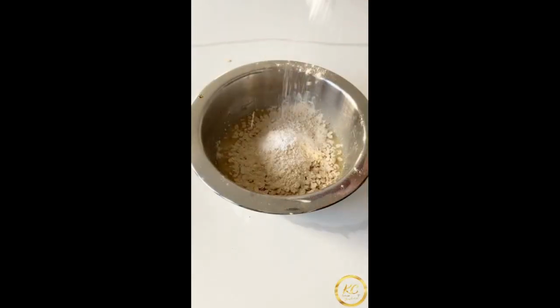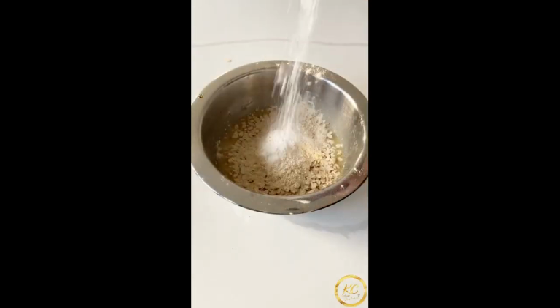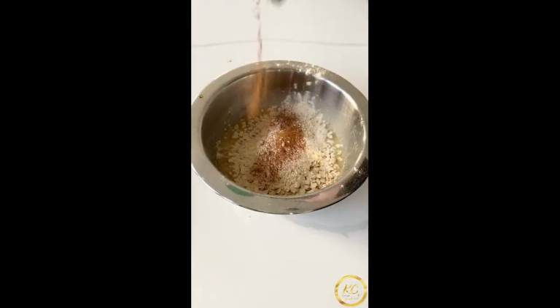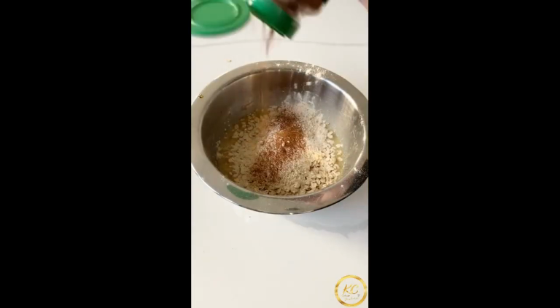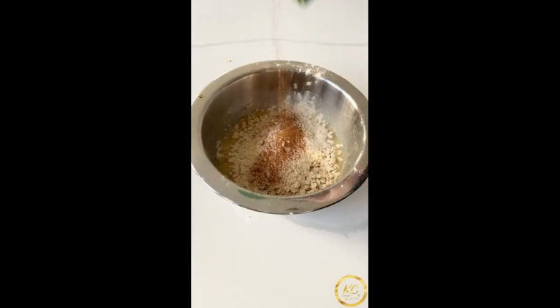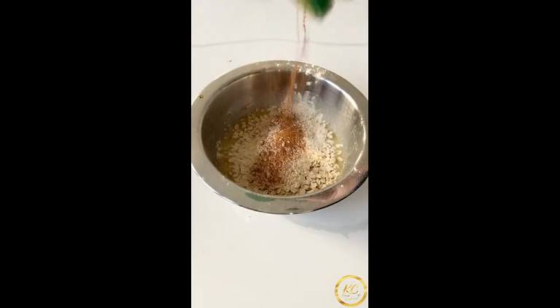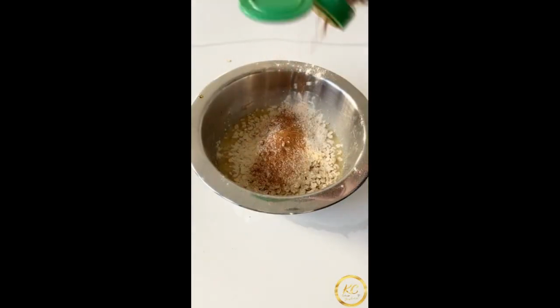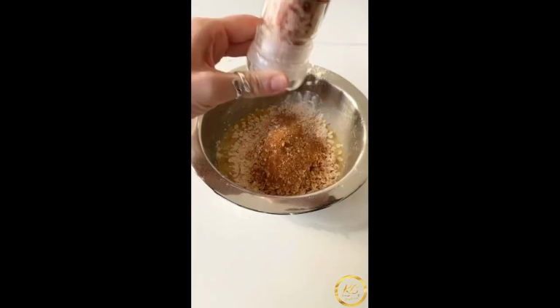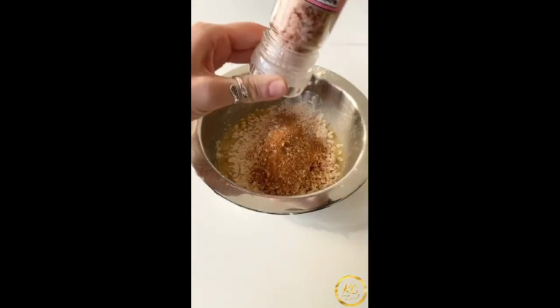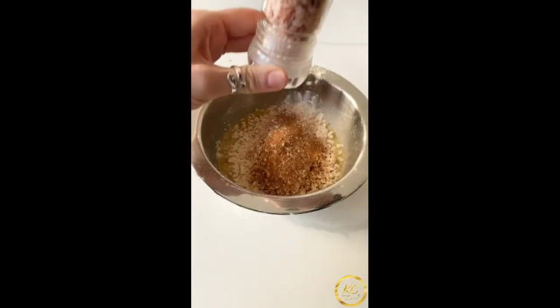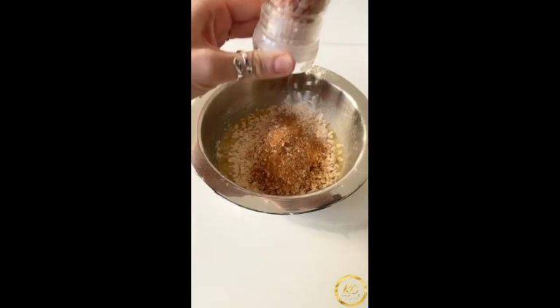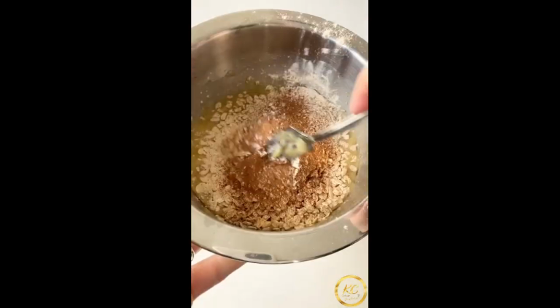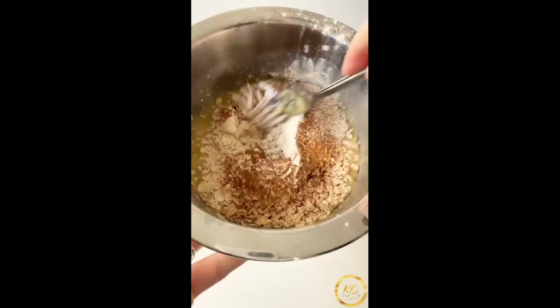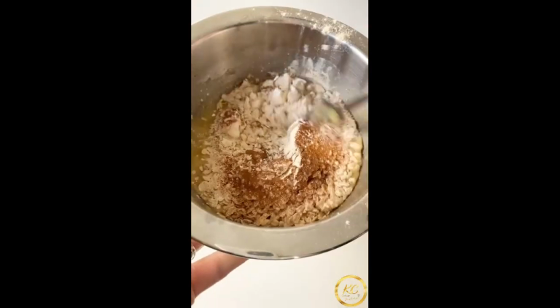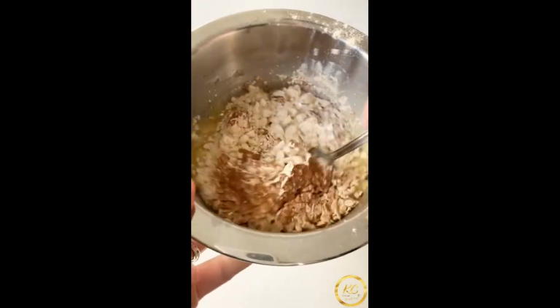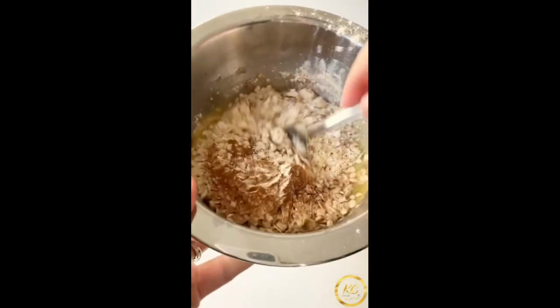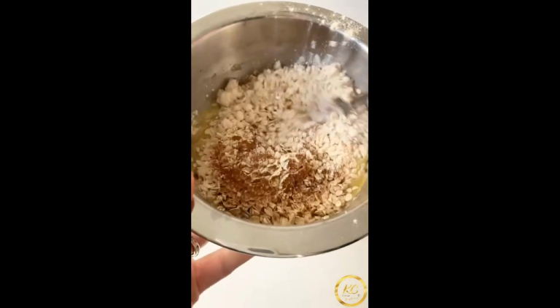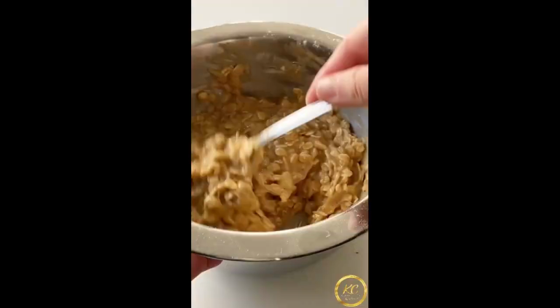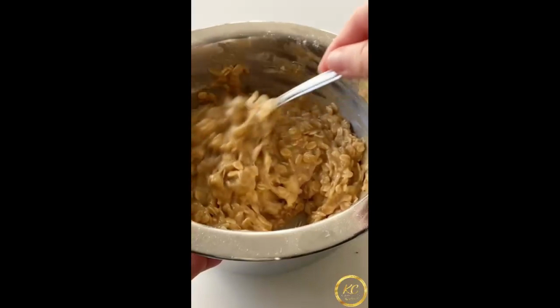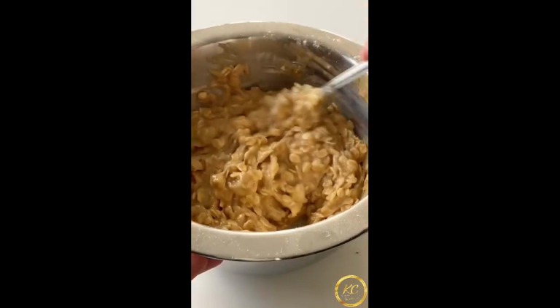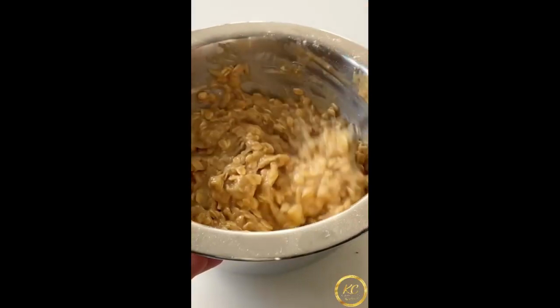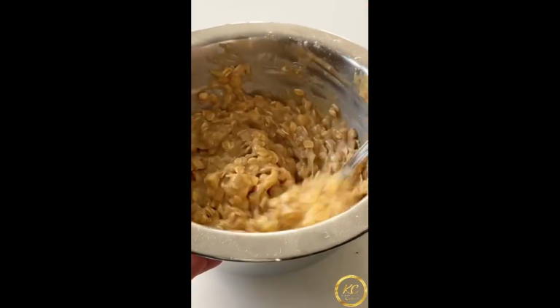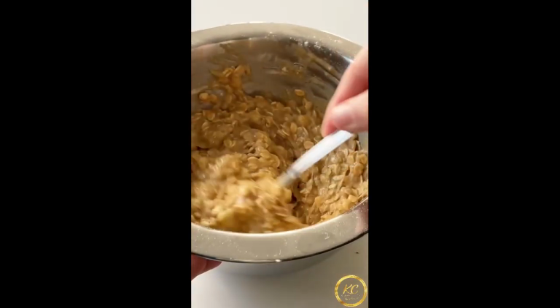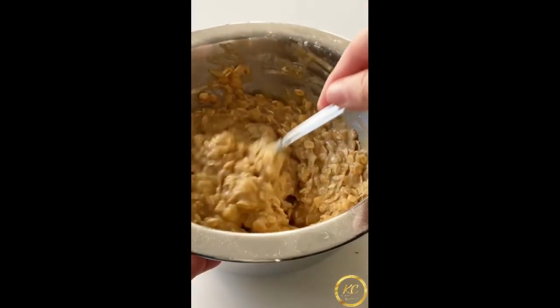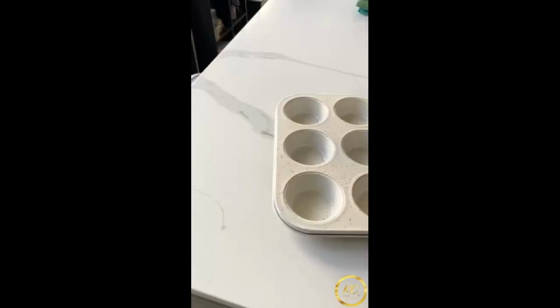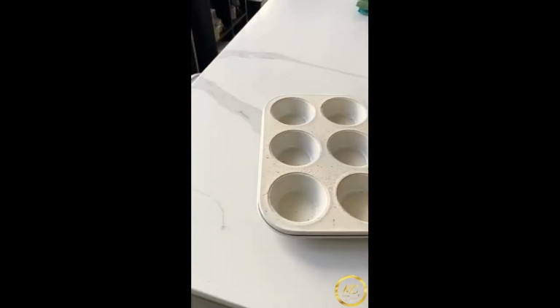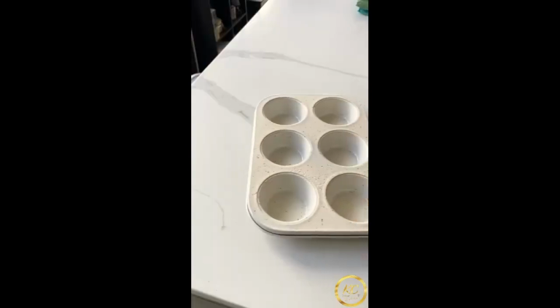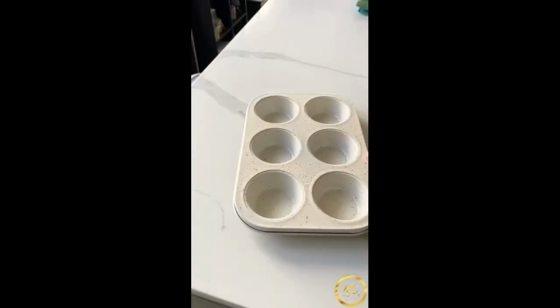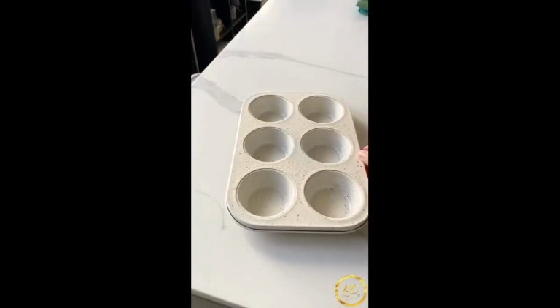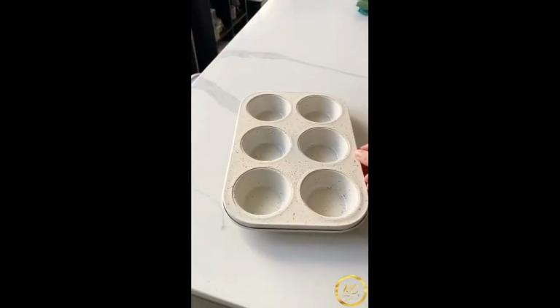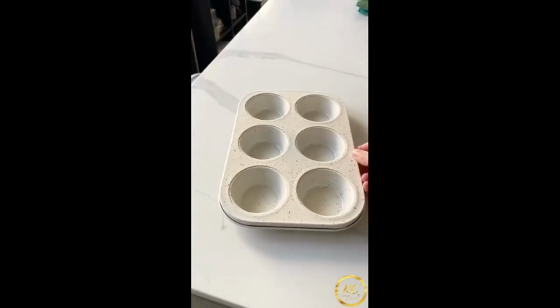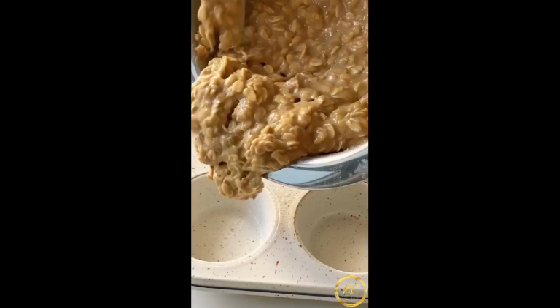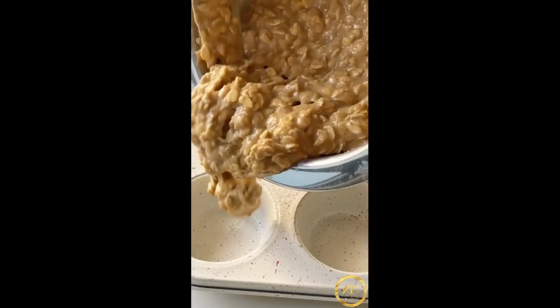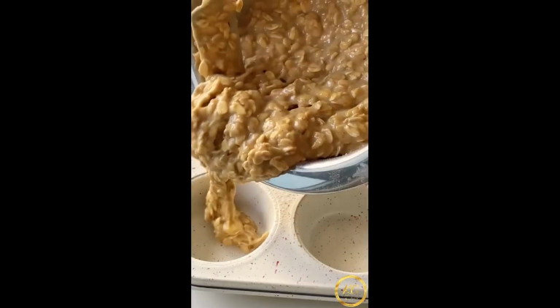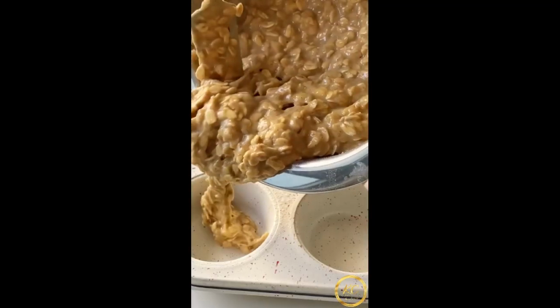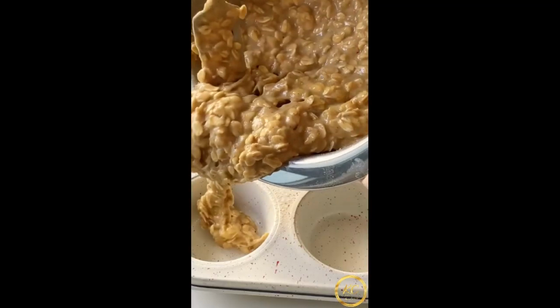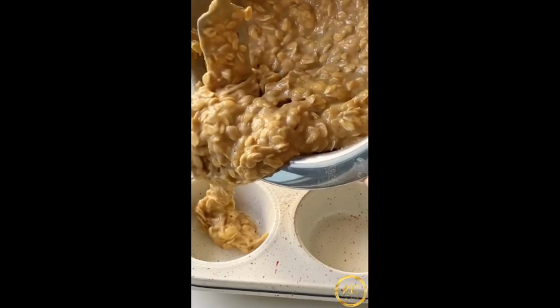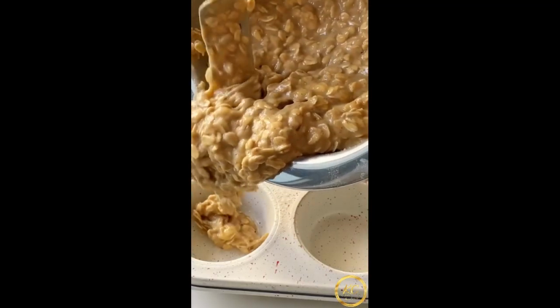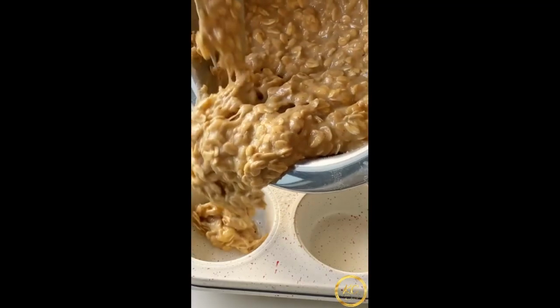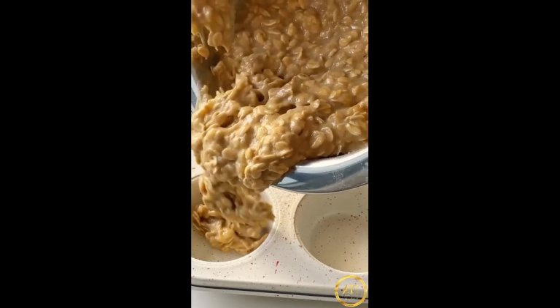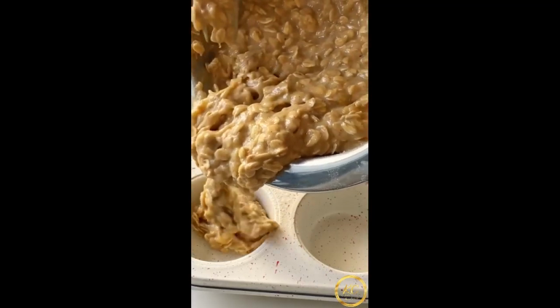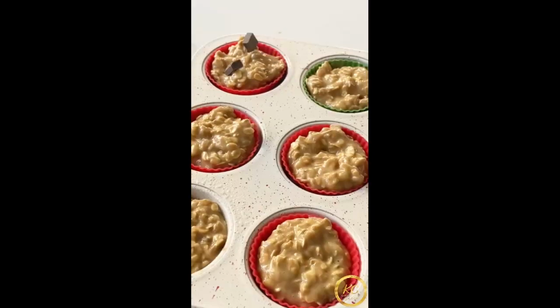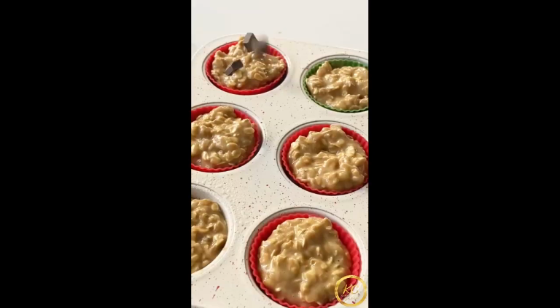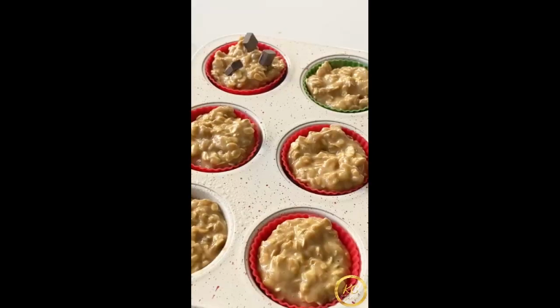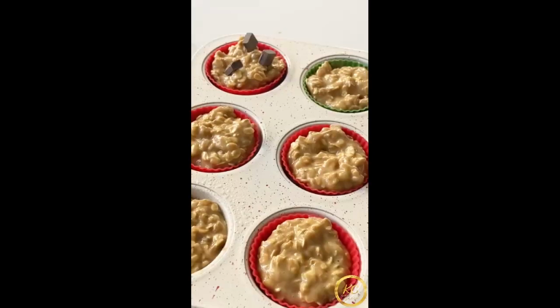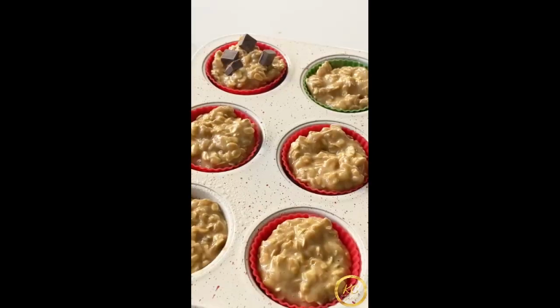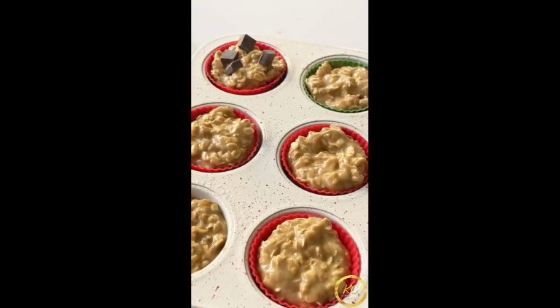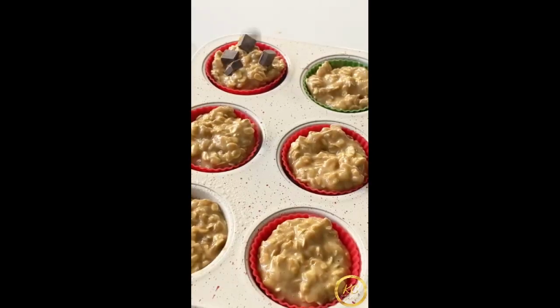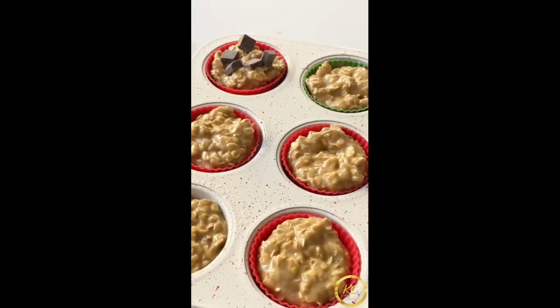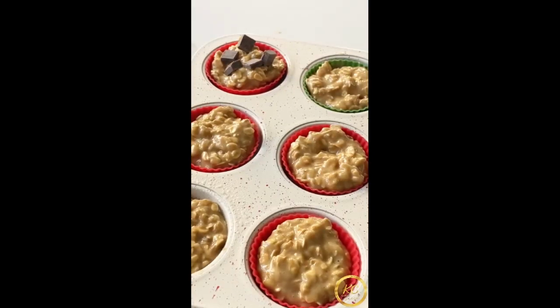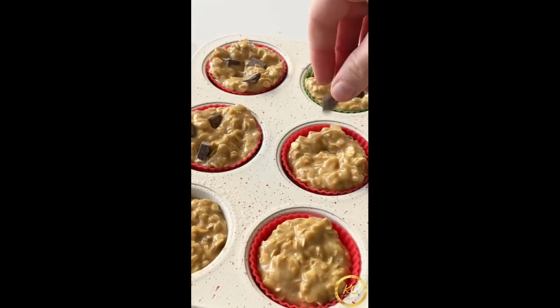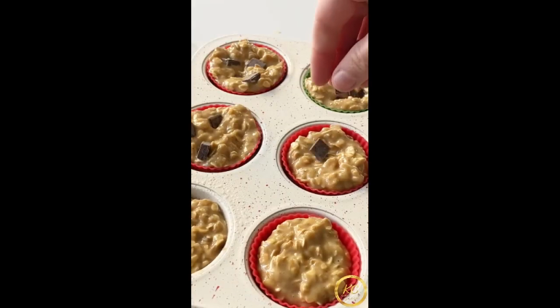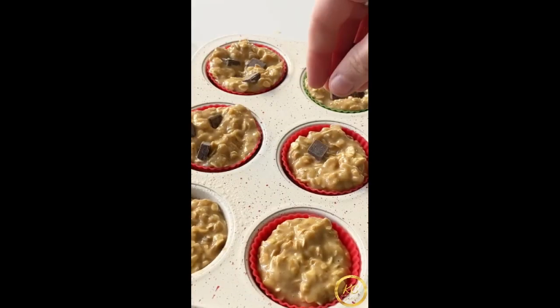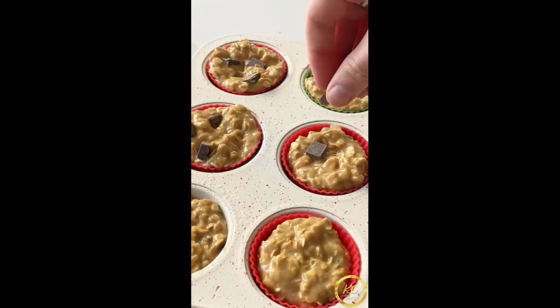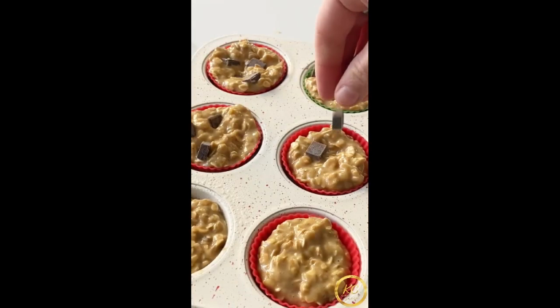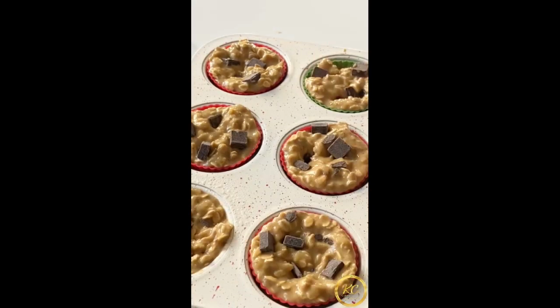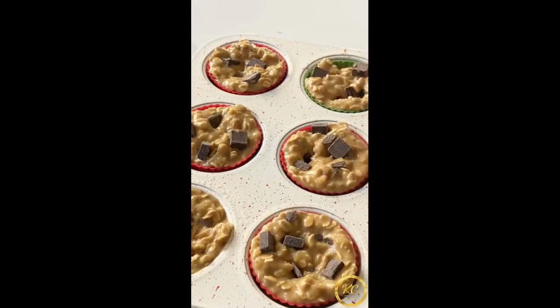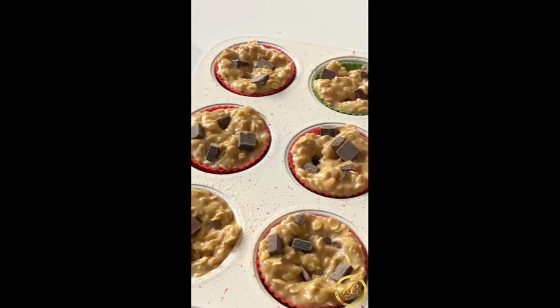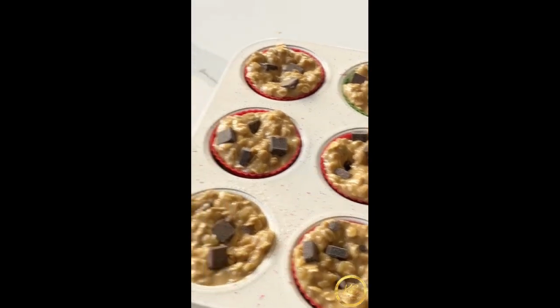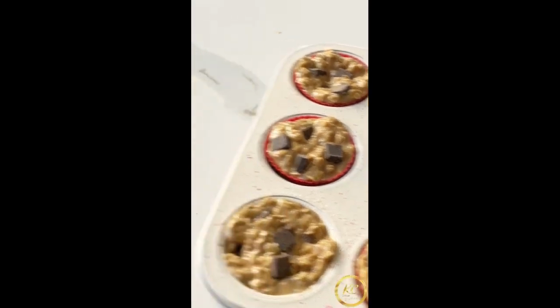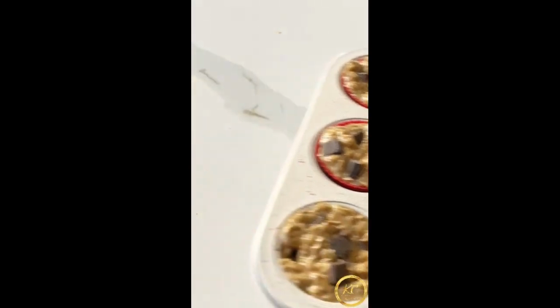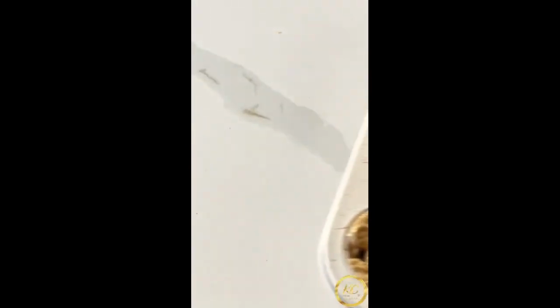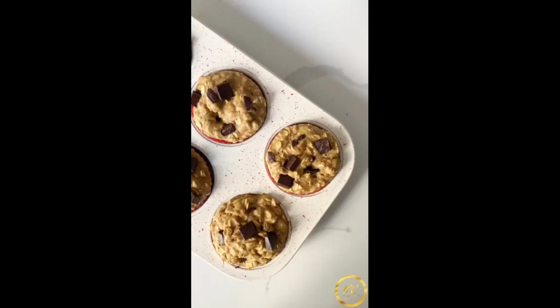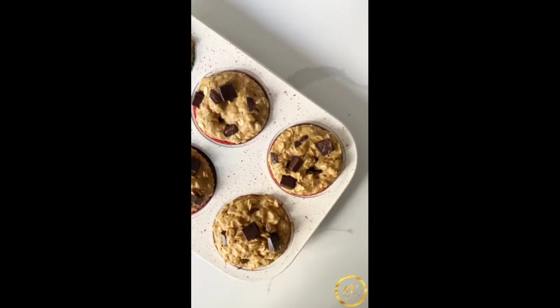The recipe is gonna be in the caption, but basically mix all these ingredients together in a bowl, put it into a muffin tin, bake for around 15 to 17 minutes, and that is it.